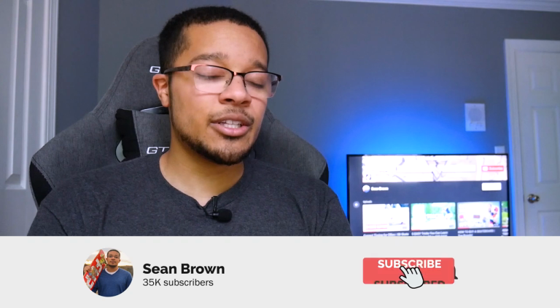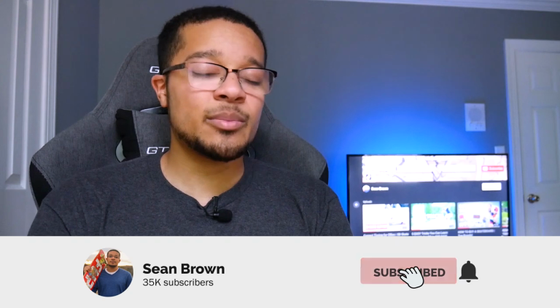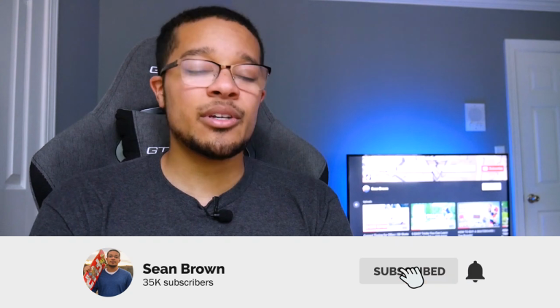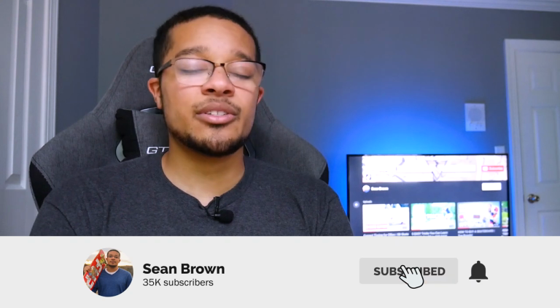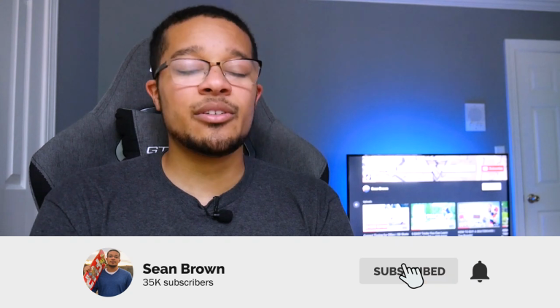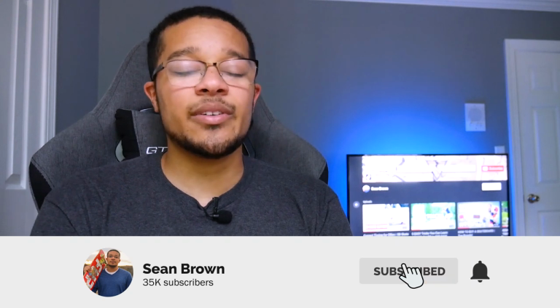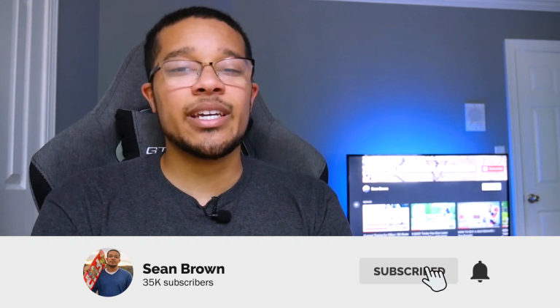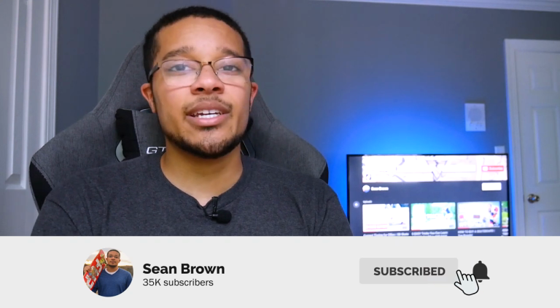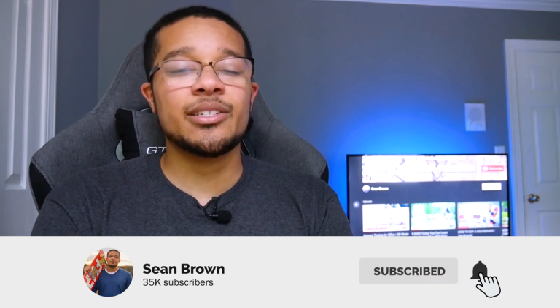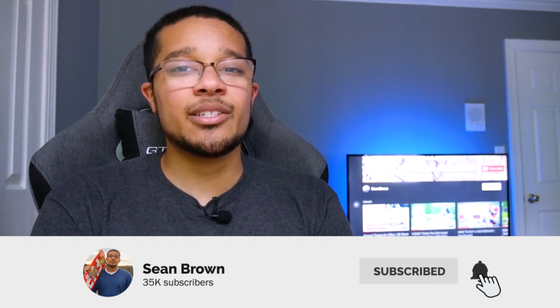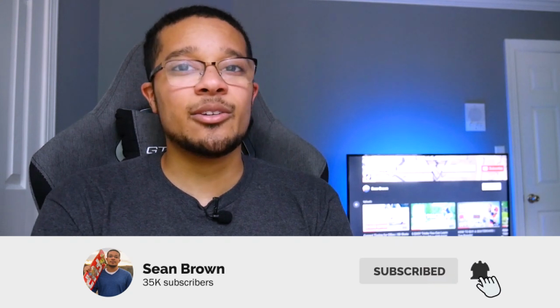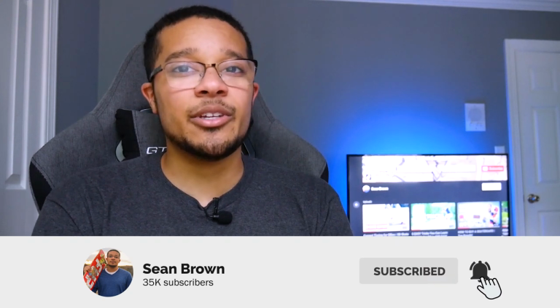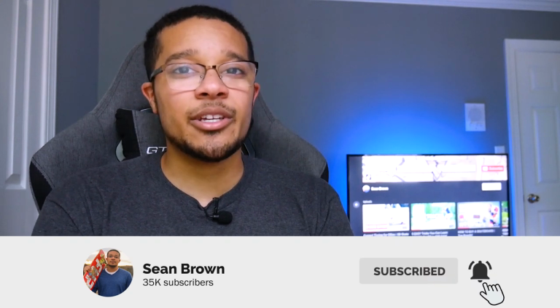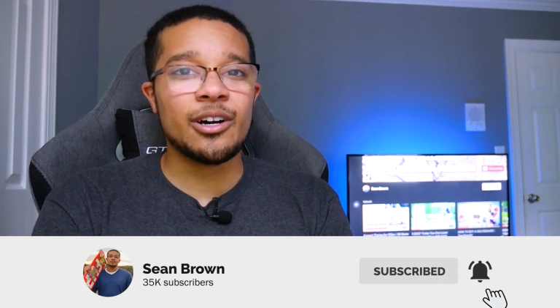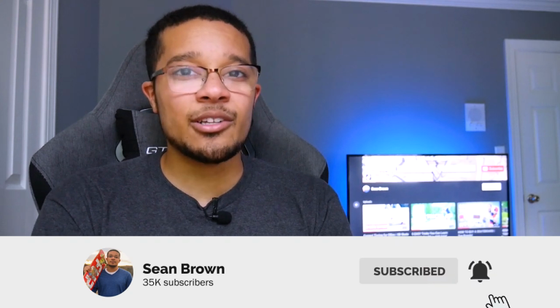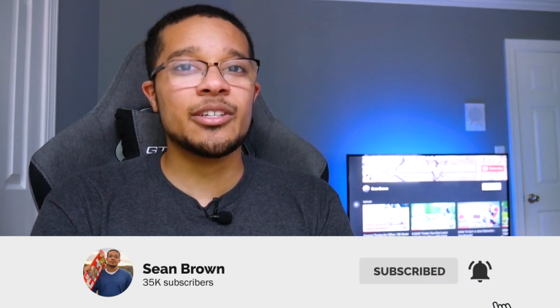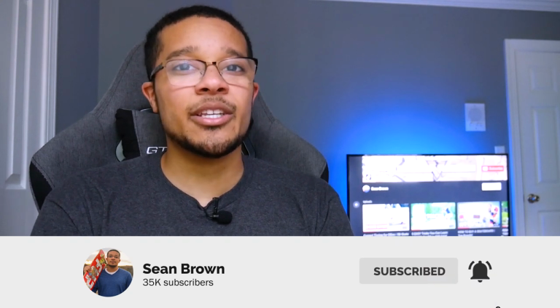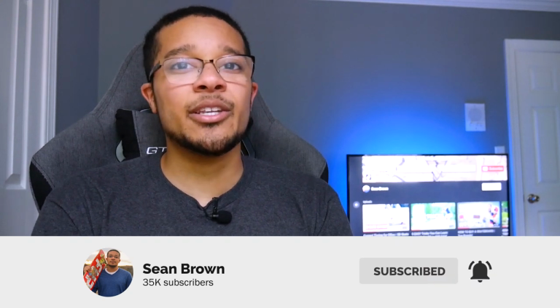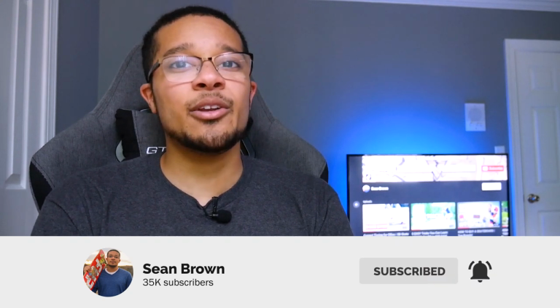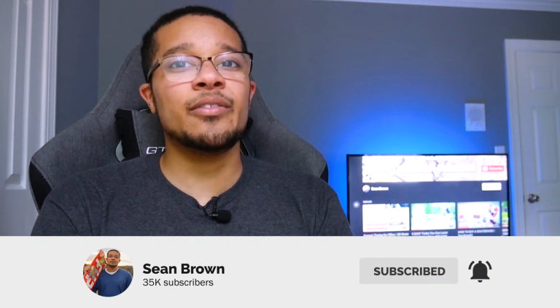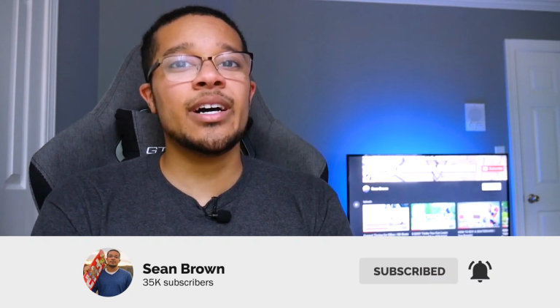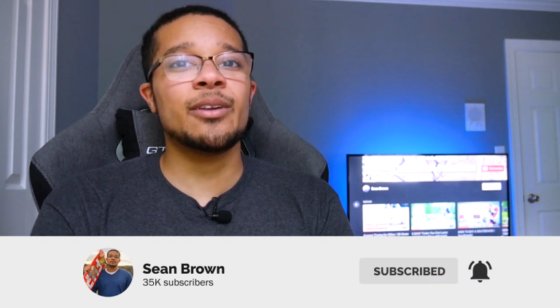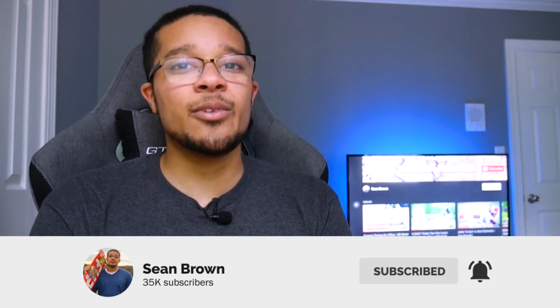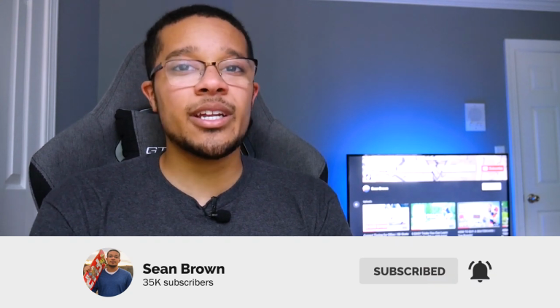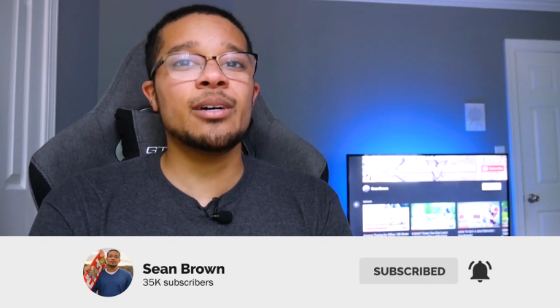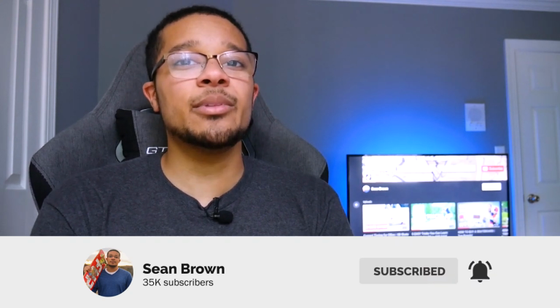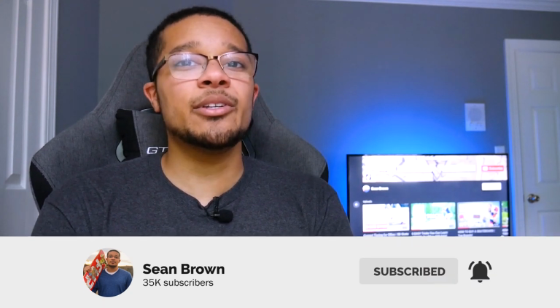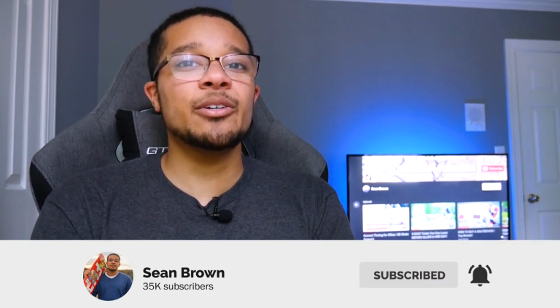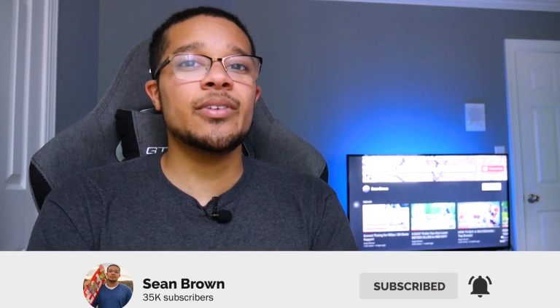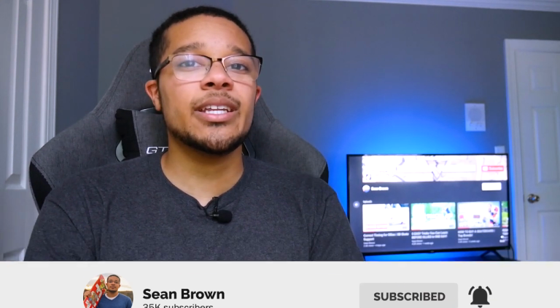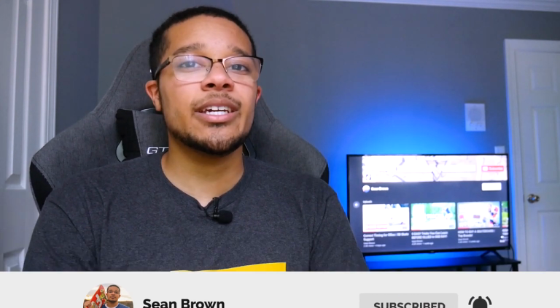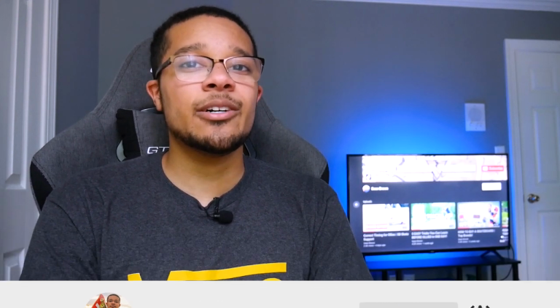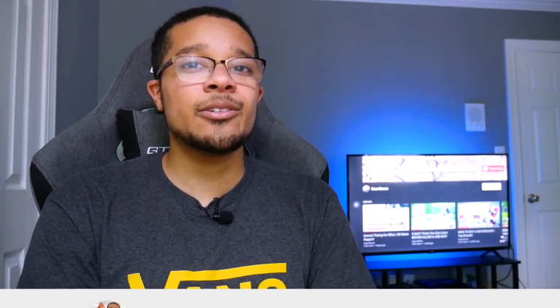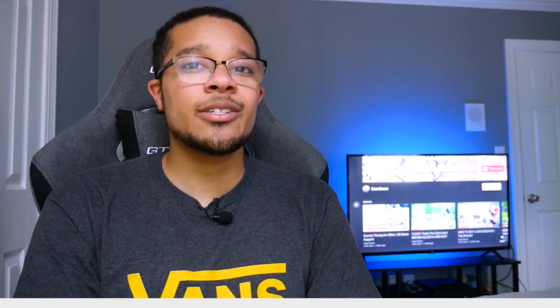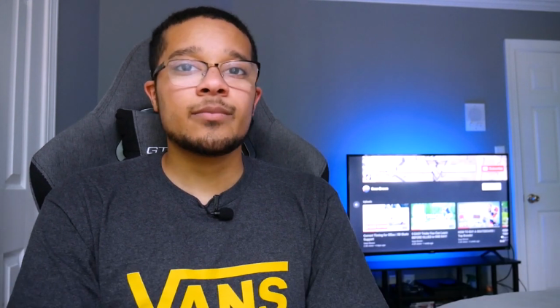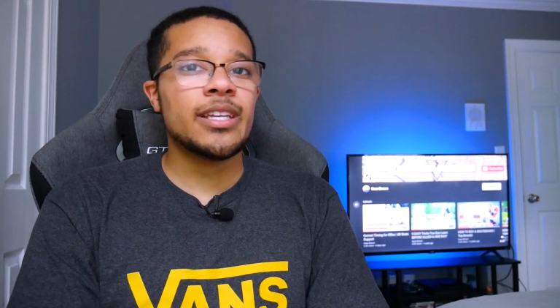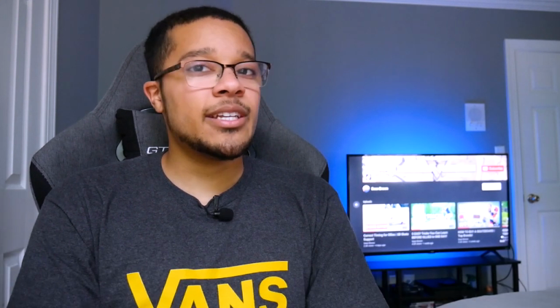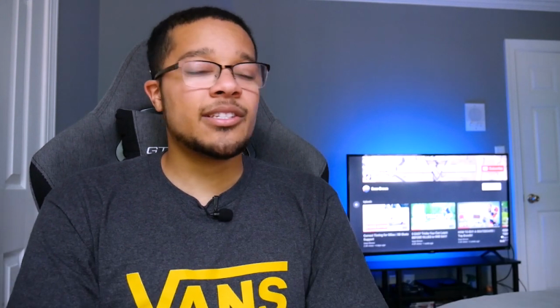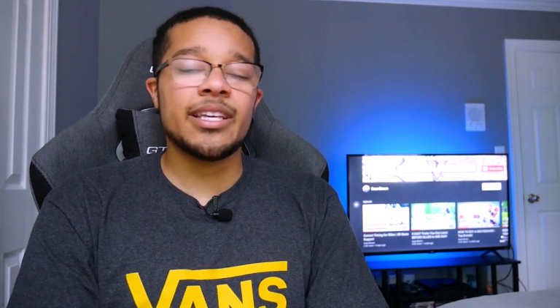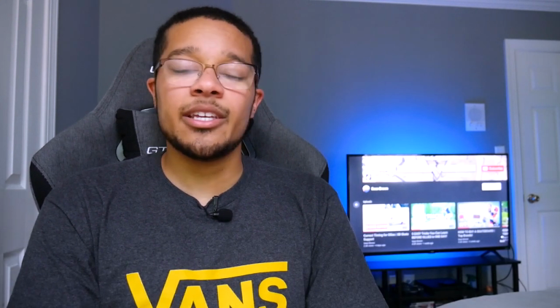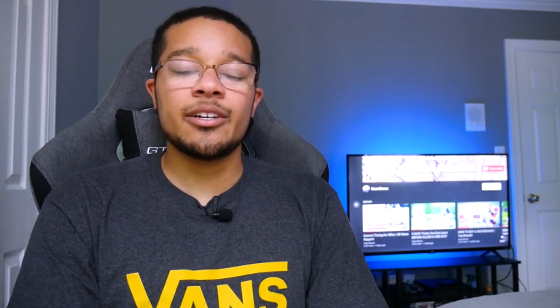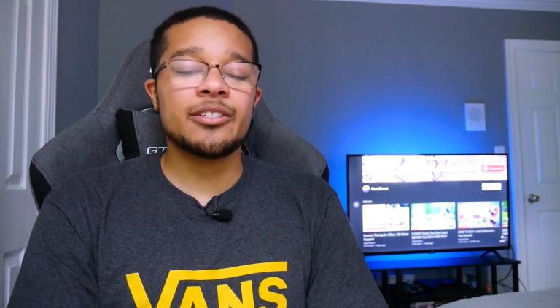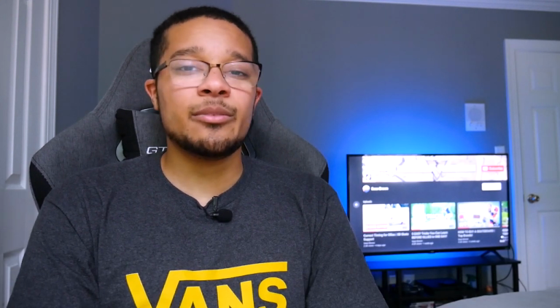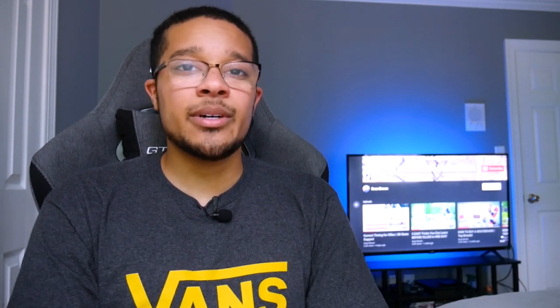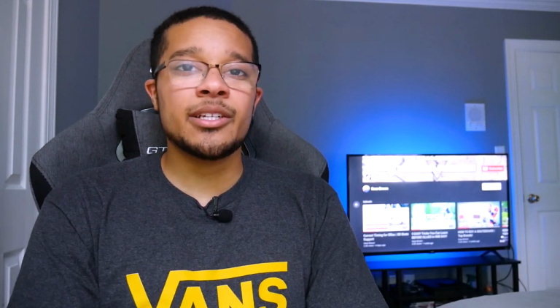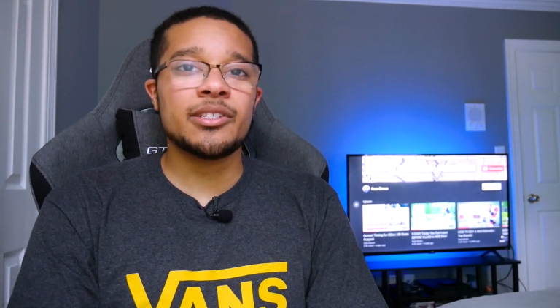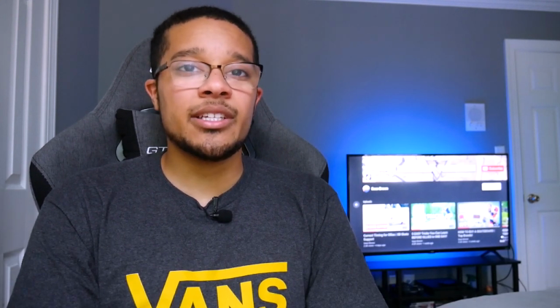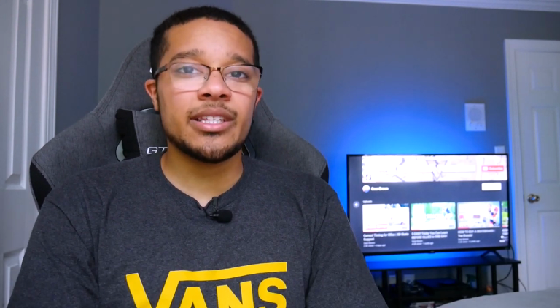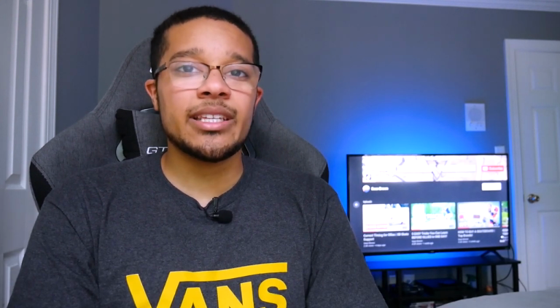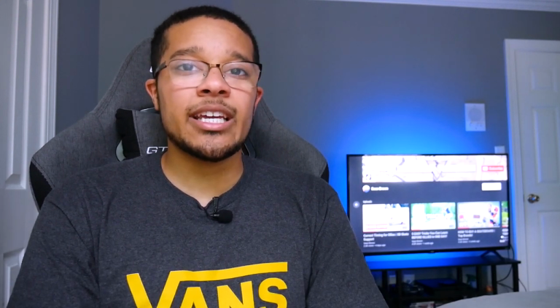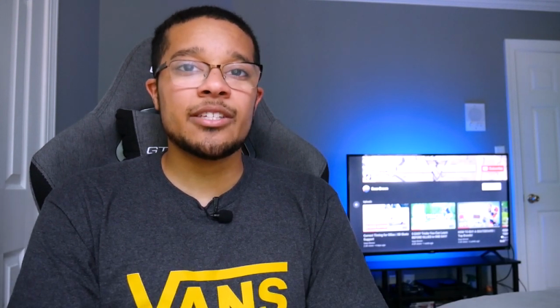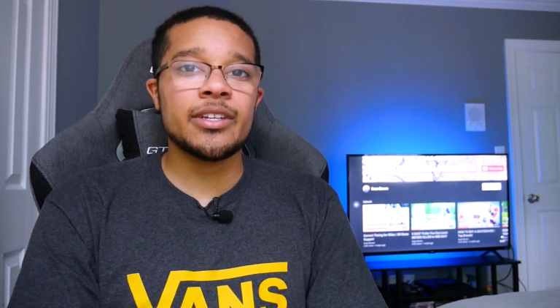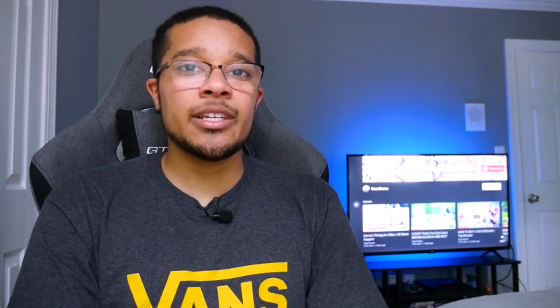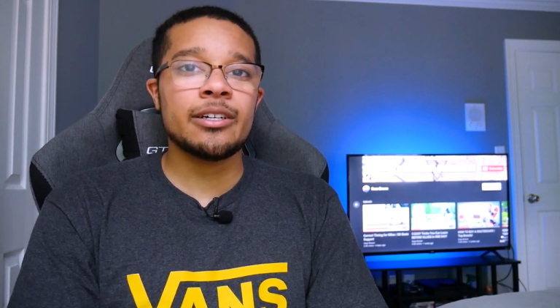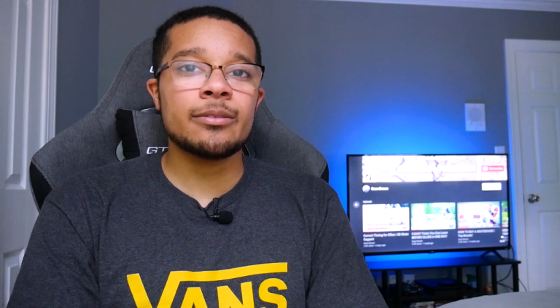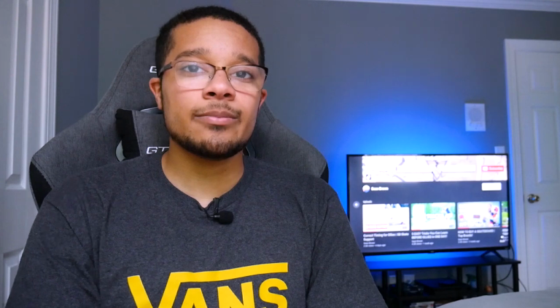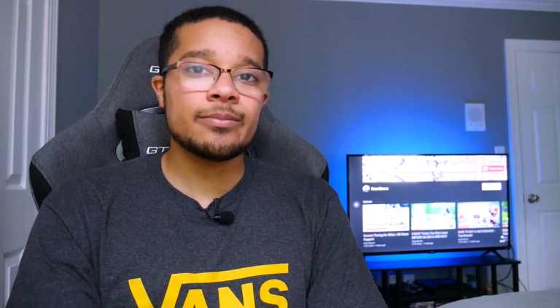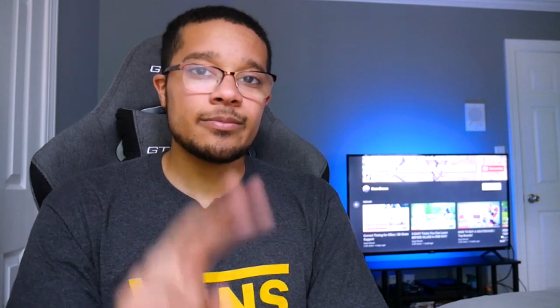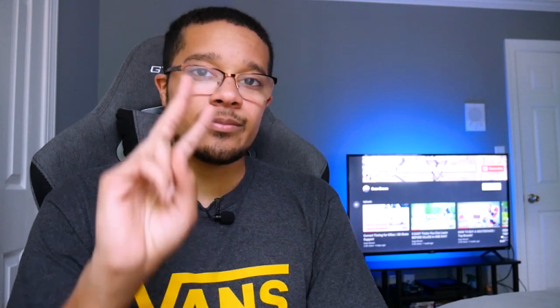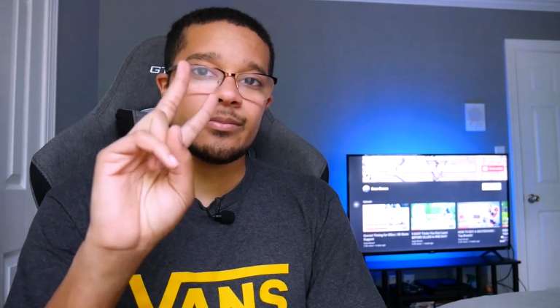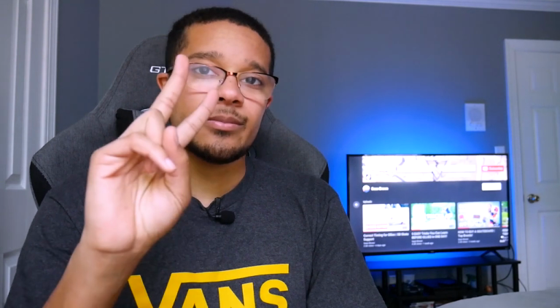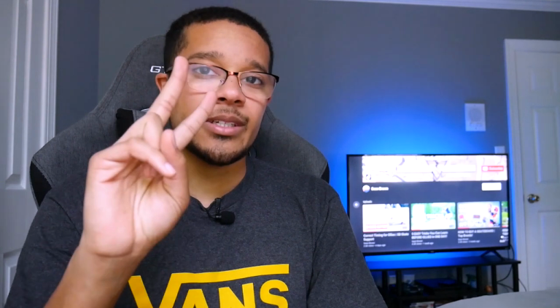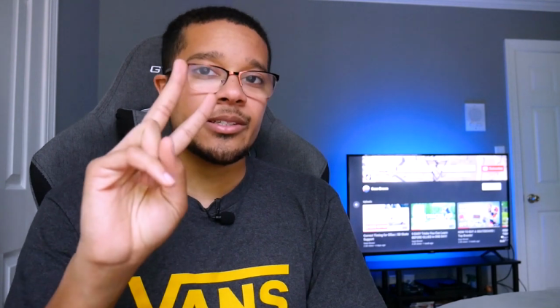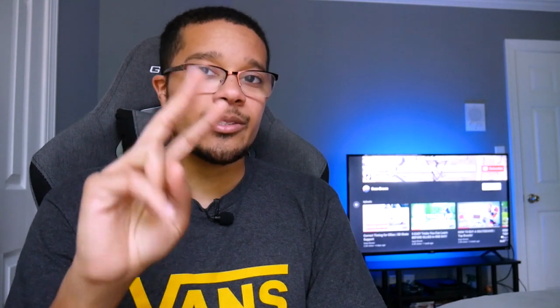Thank you guys so much for watching. Make sure you follow me on Instagram, like, comment, subscribe, and turn on post notifications so you can get notified when I upload new videos. See you in the next video — peace!